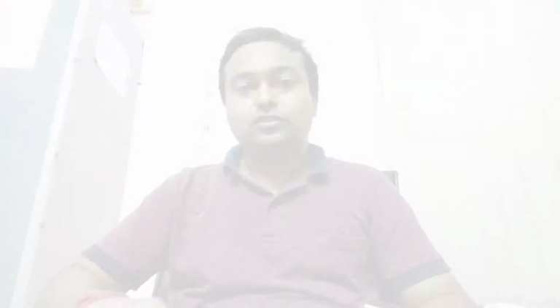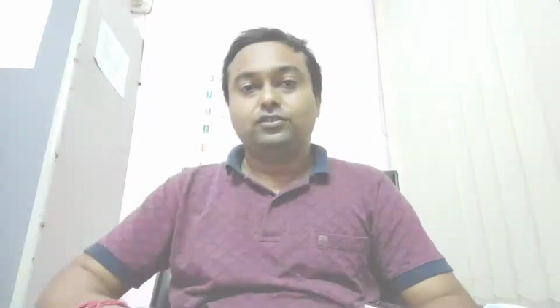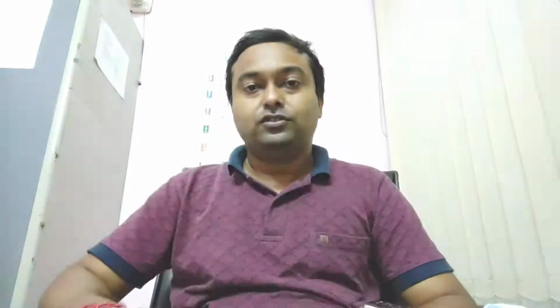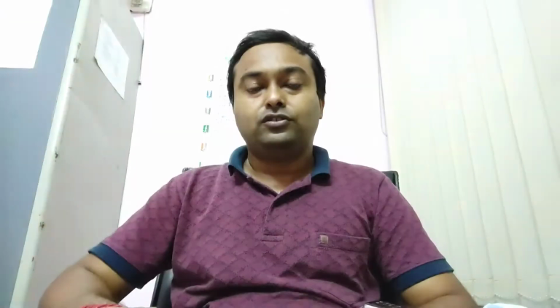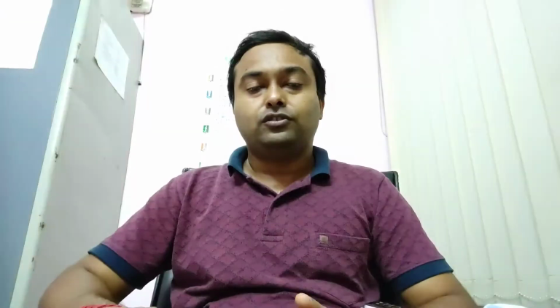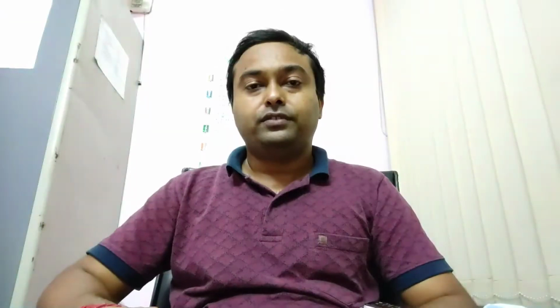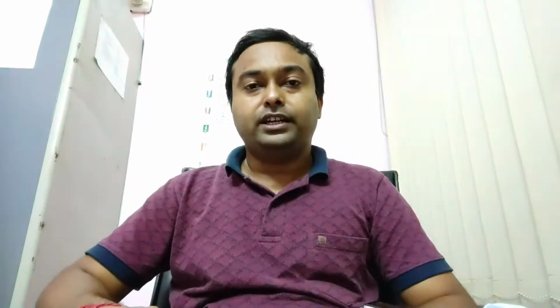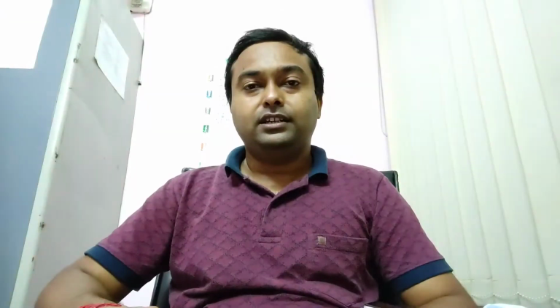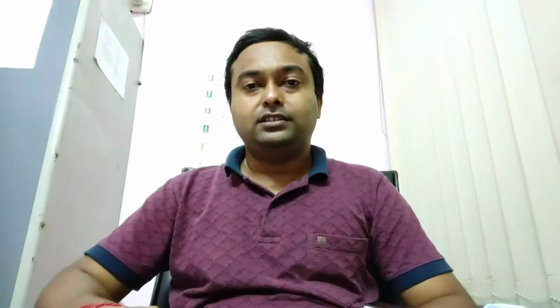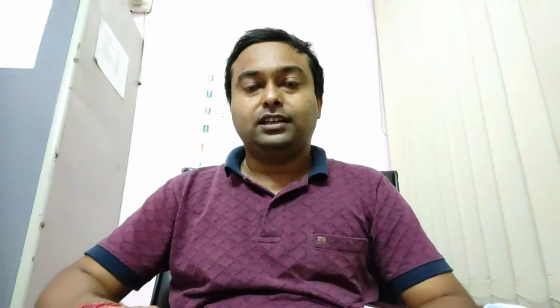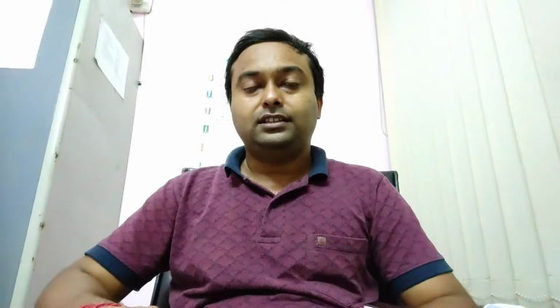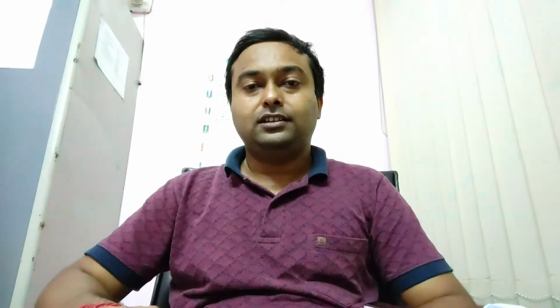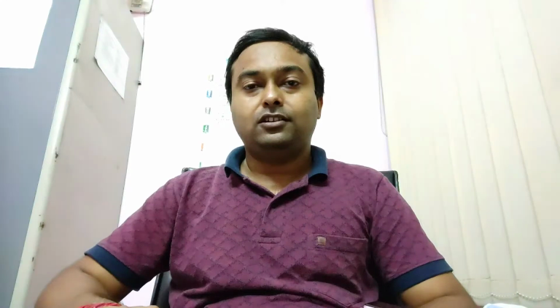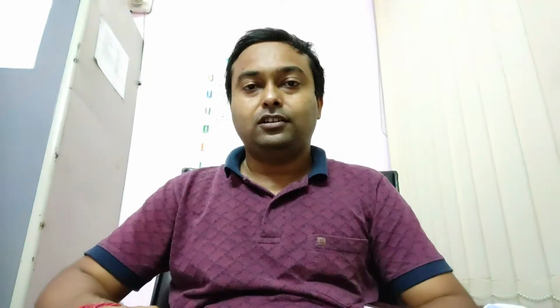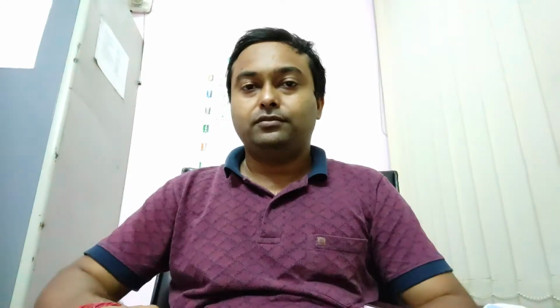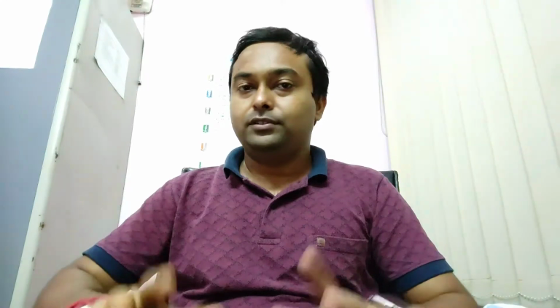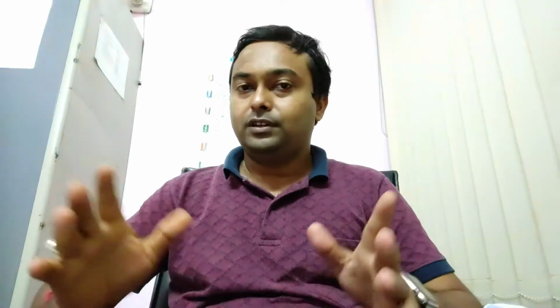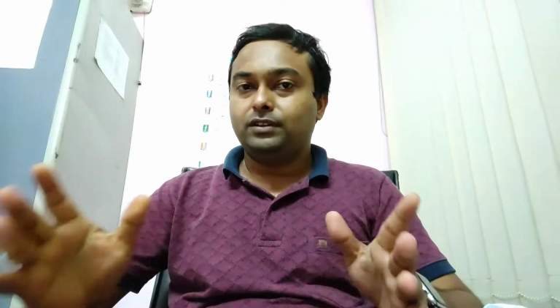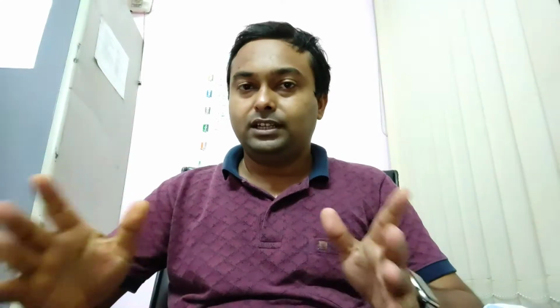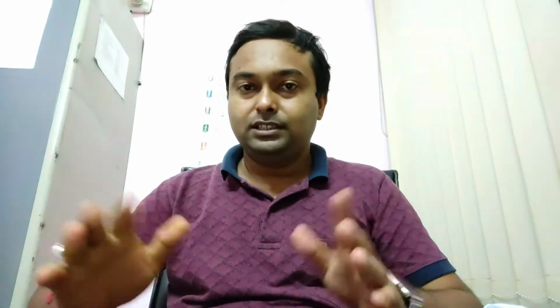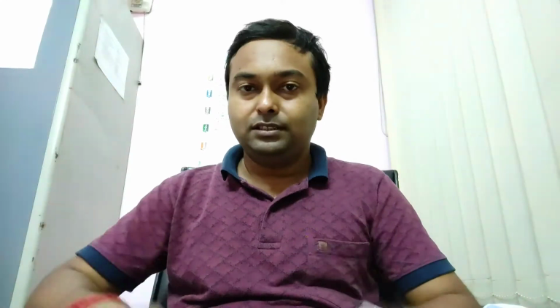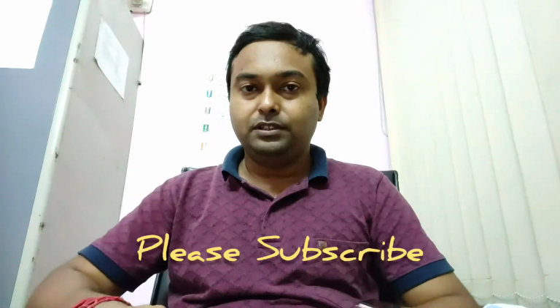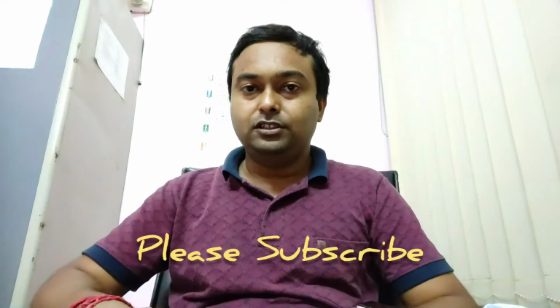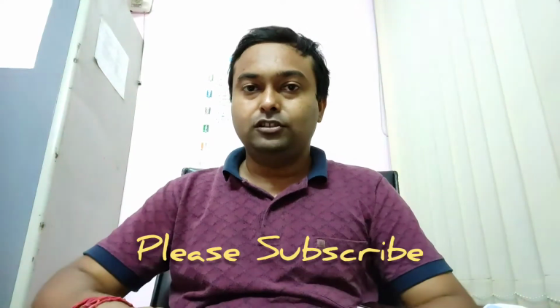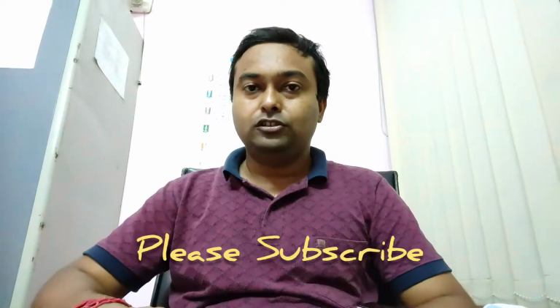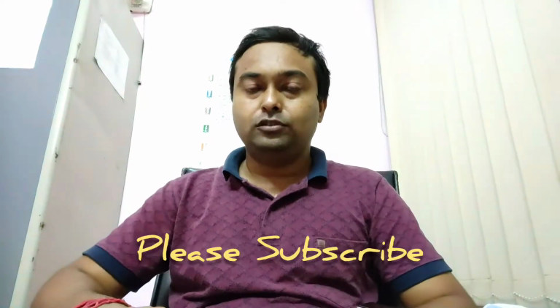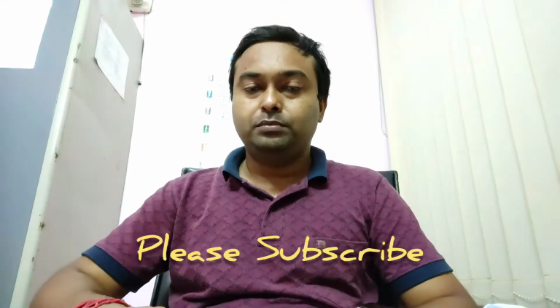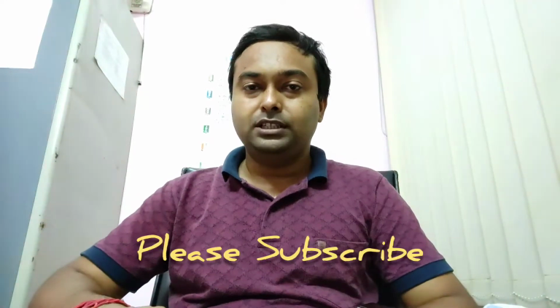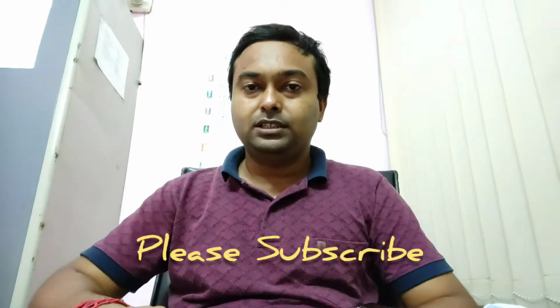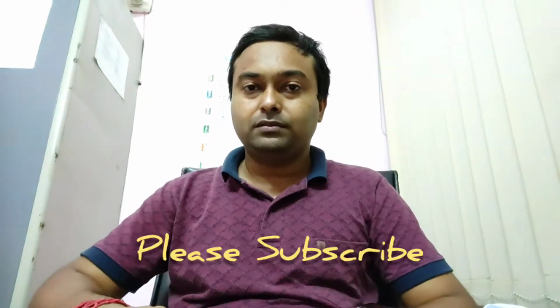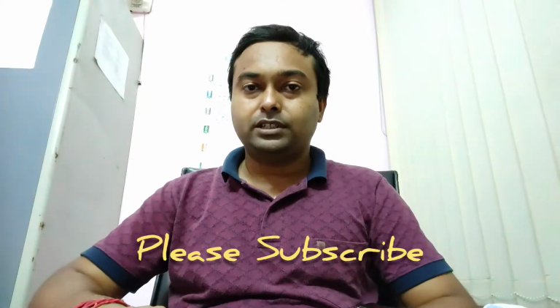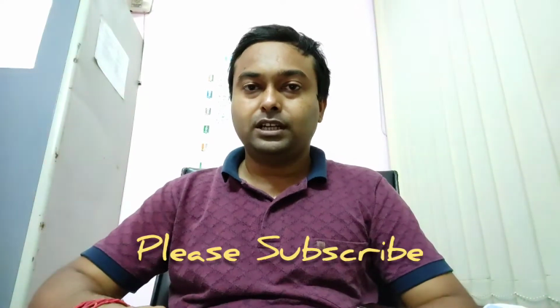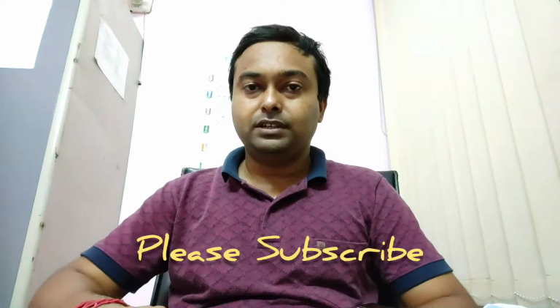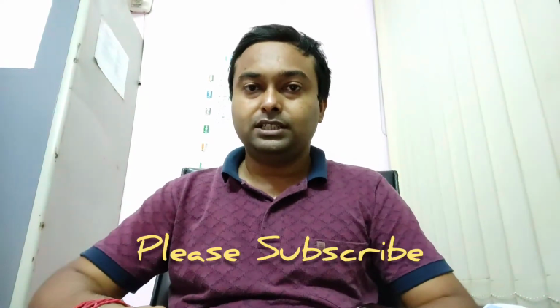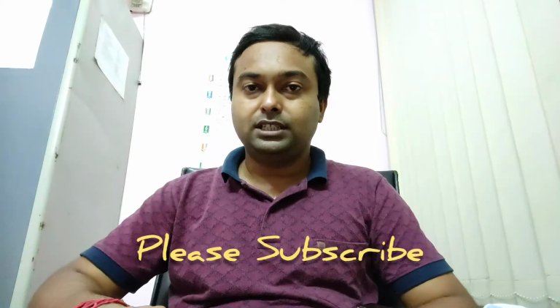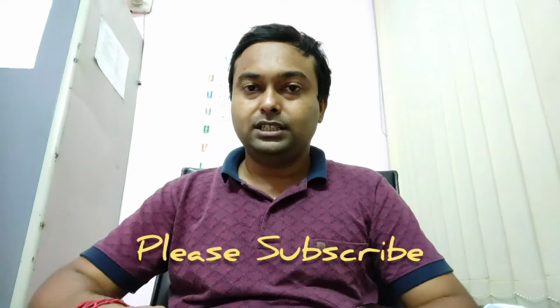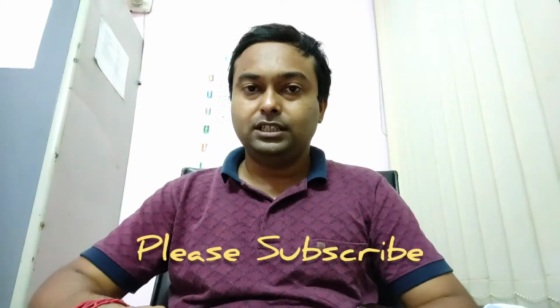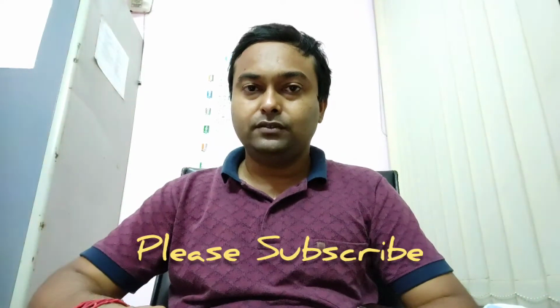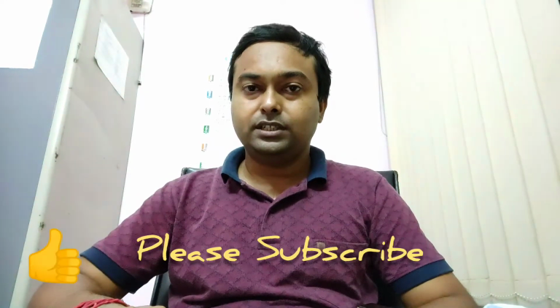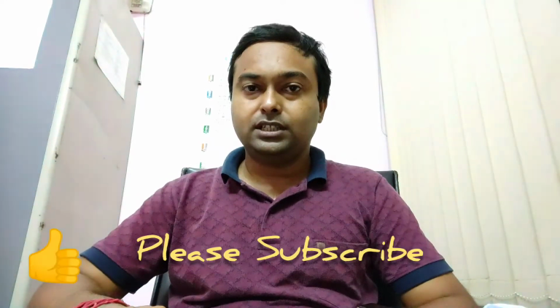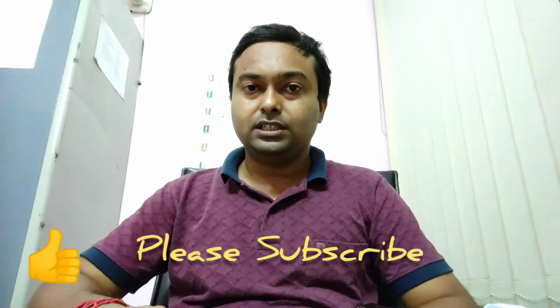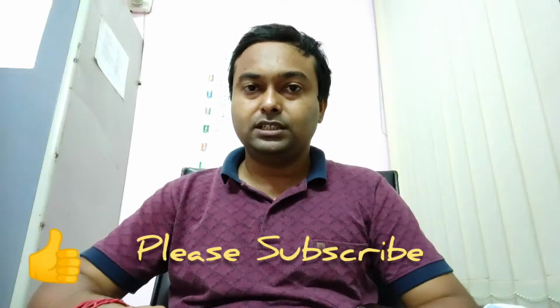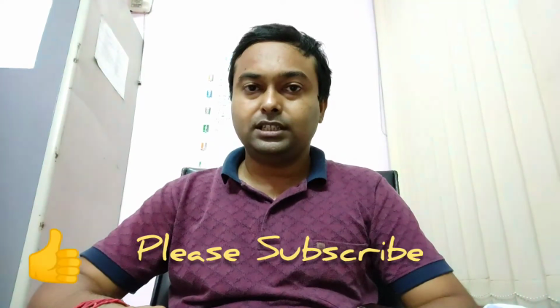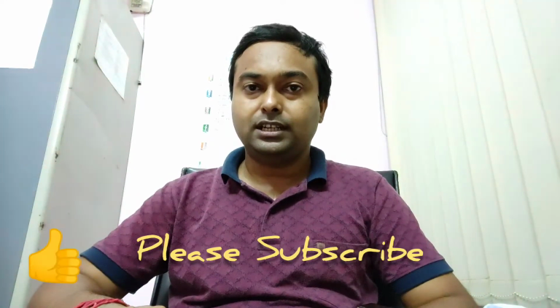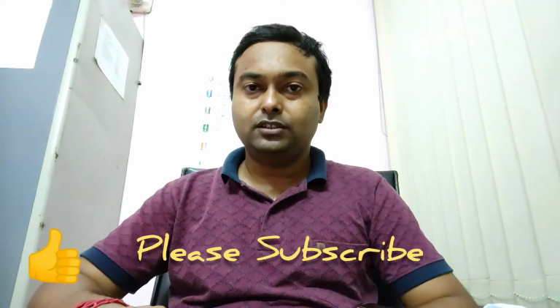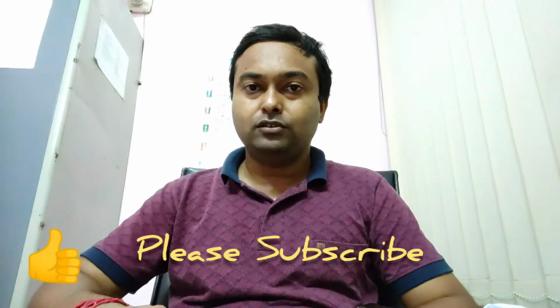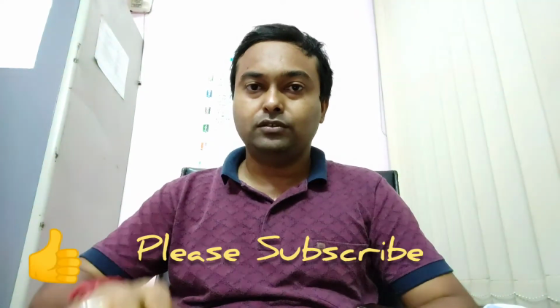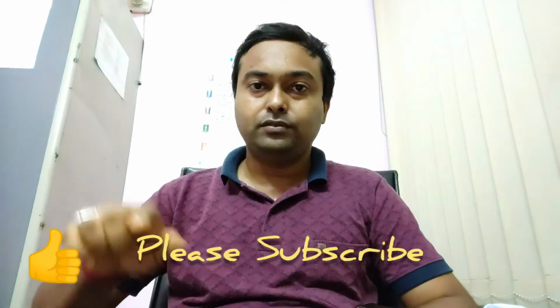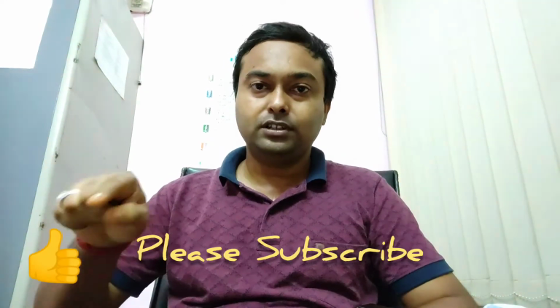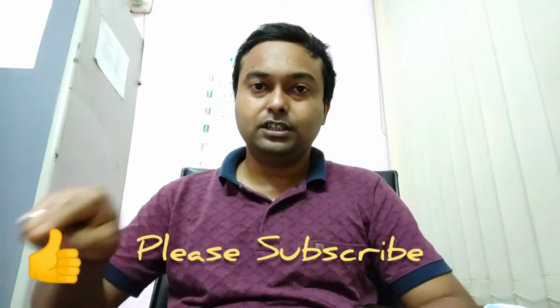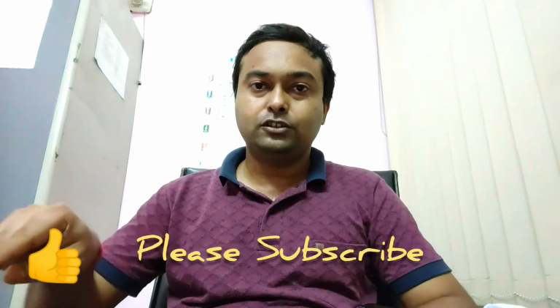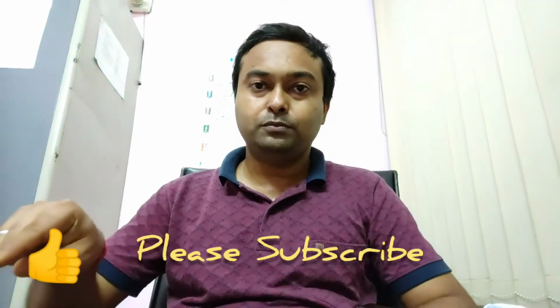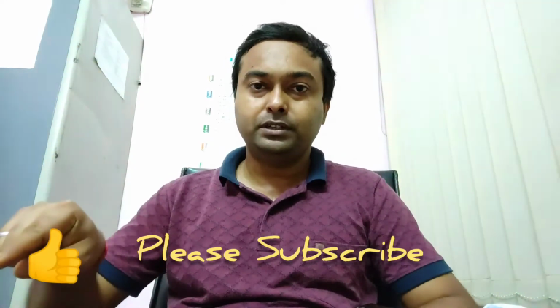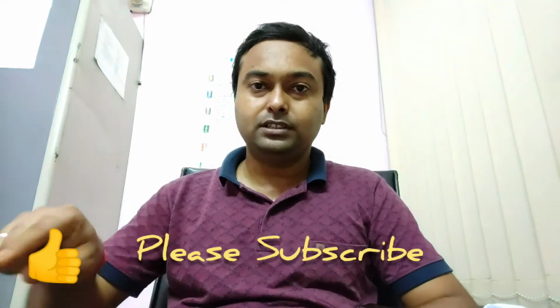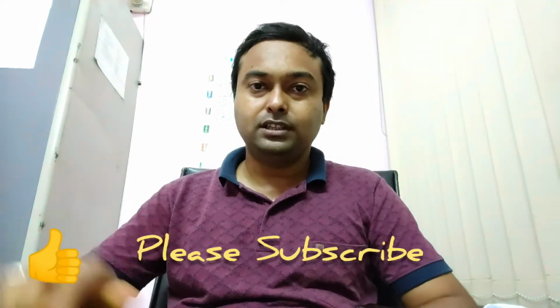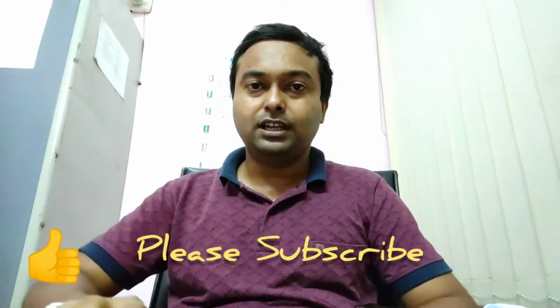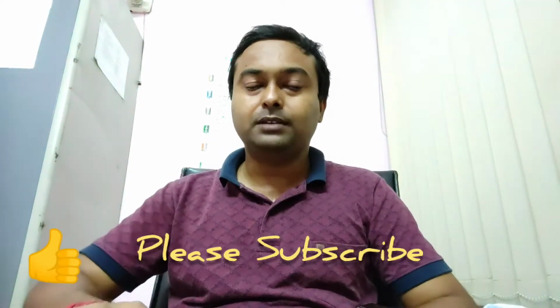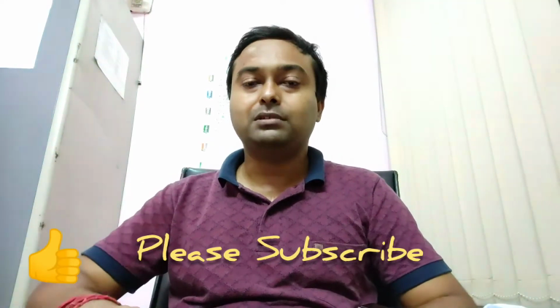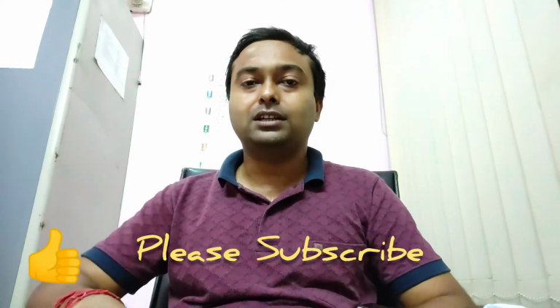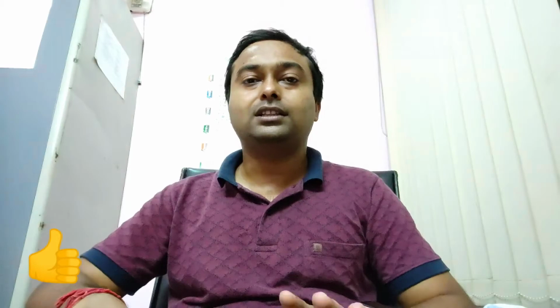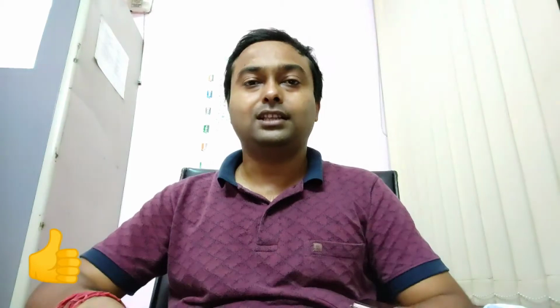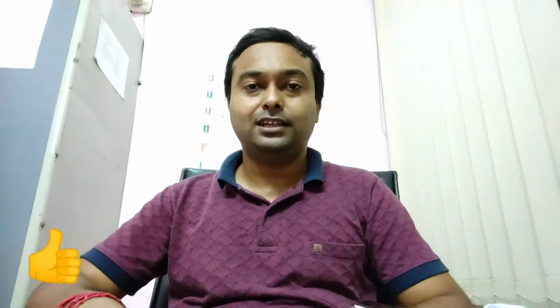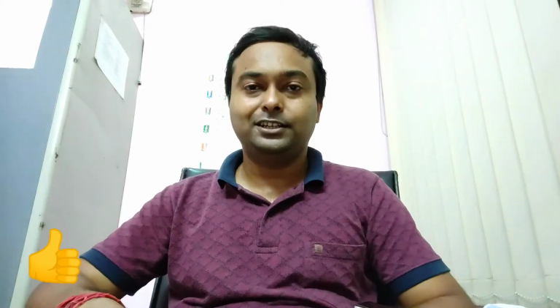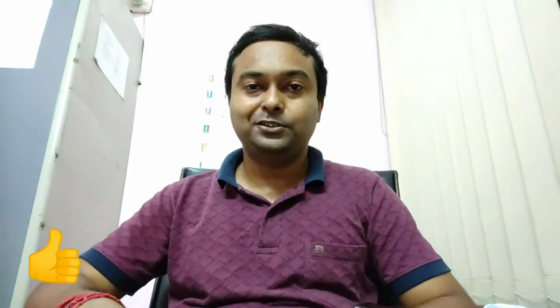So friends, I think all of you have liked this video. Please subscribe to S&T Innovations and don't forget to press the like button. Thank you.